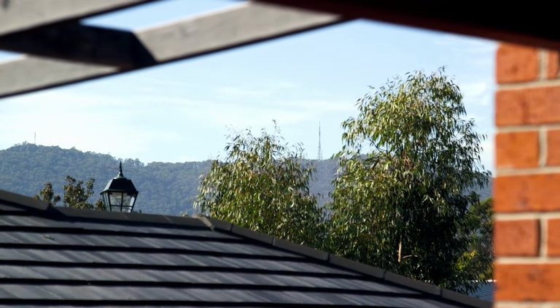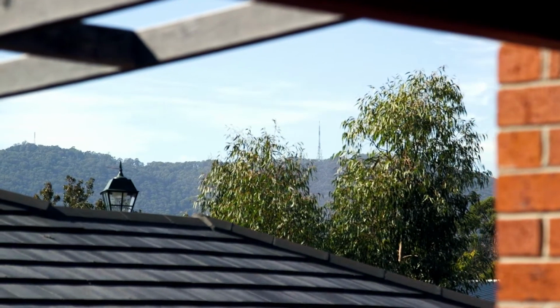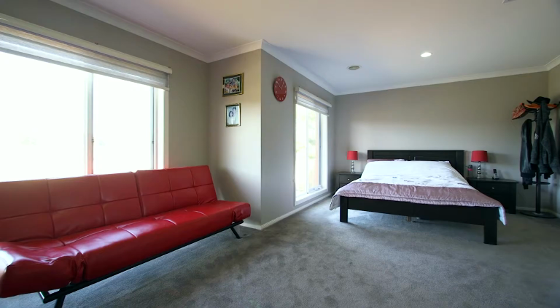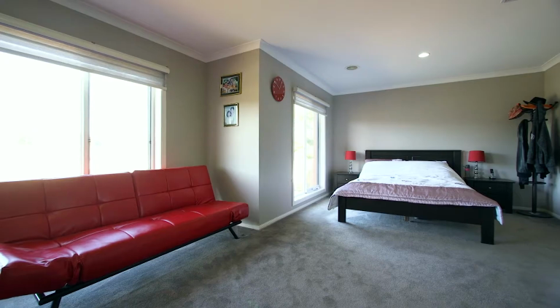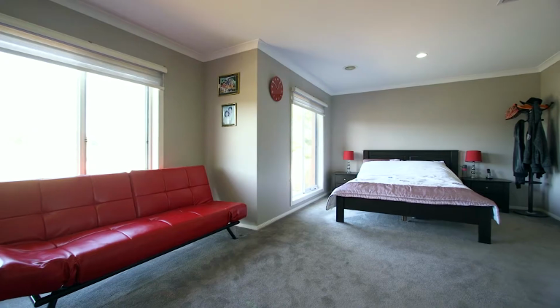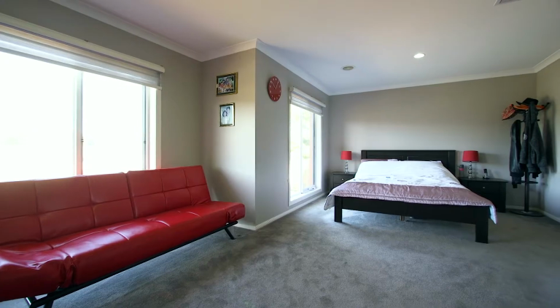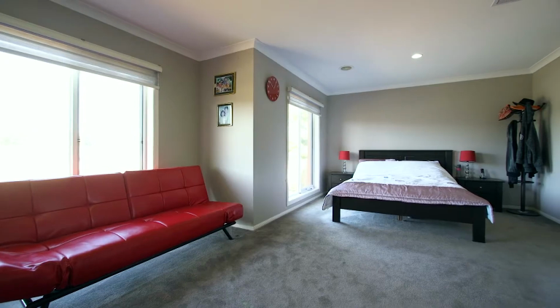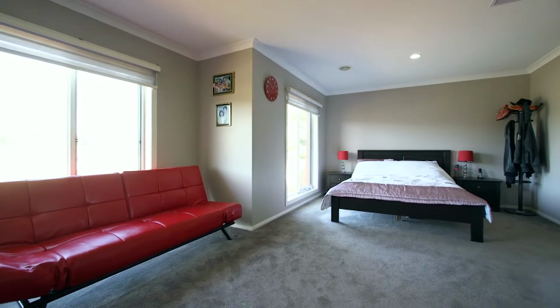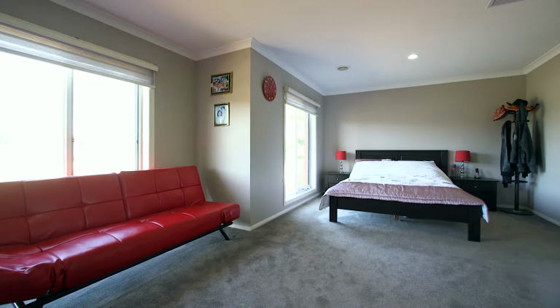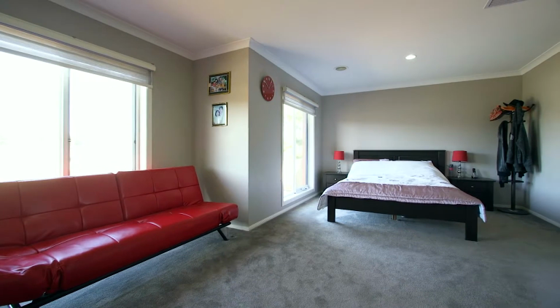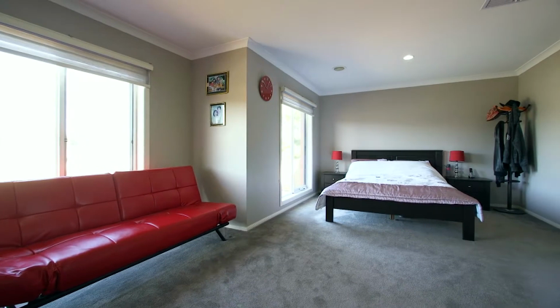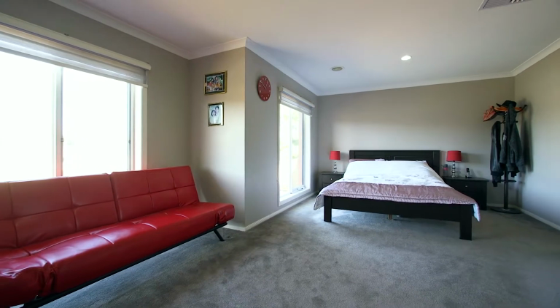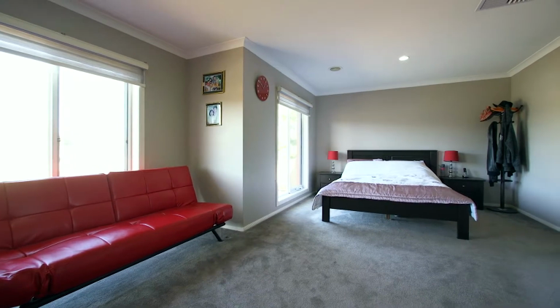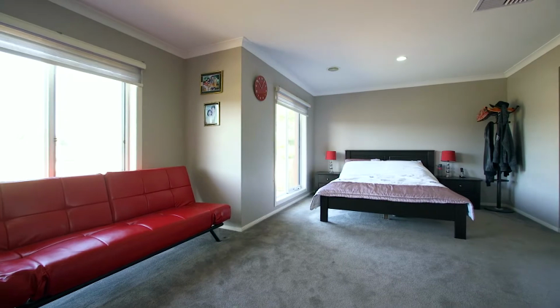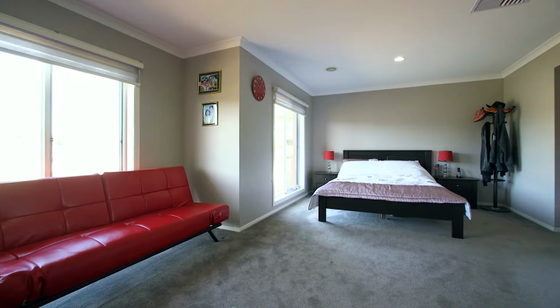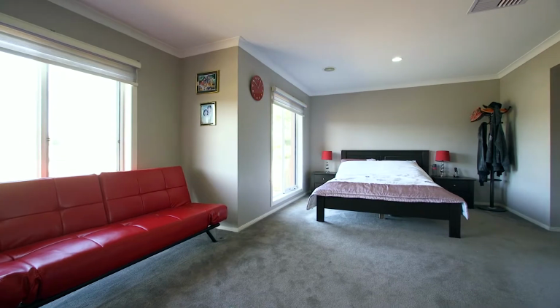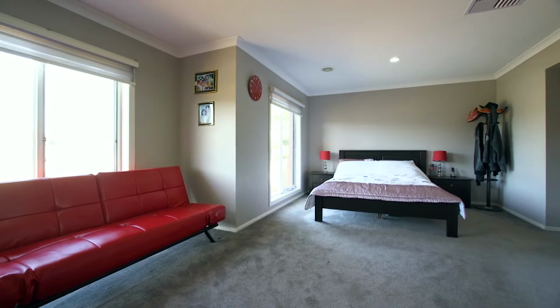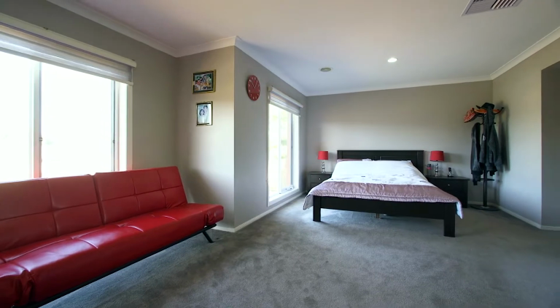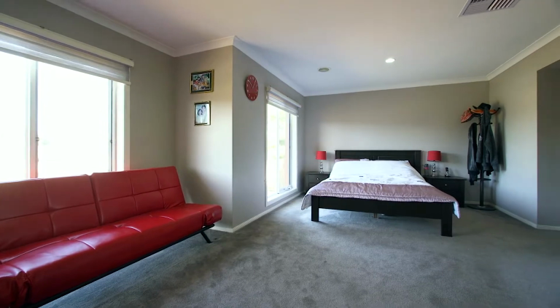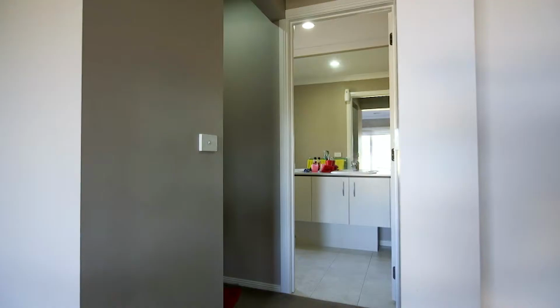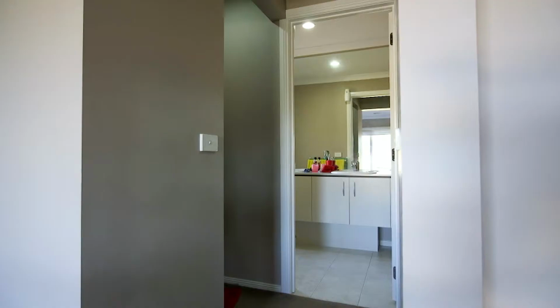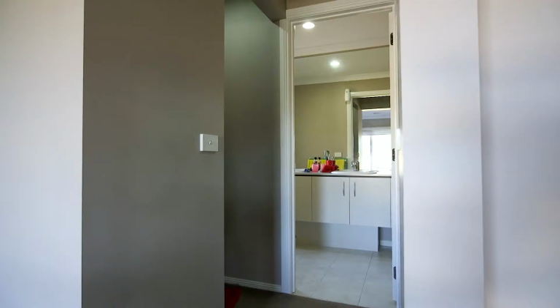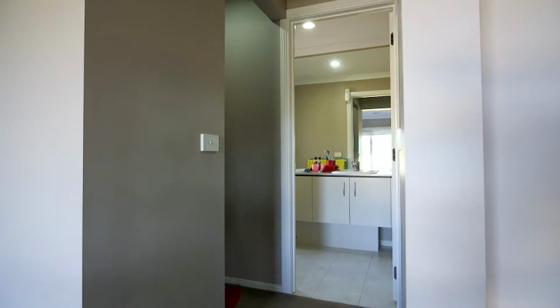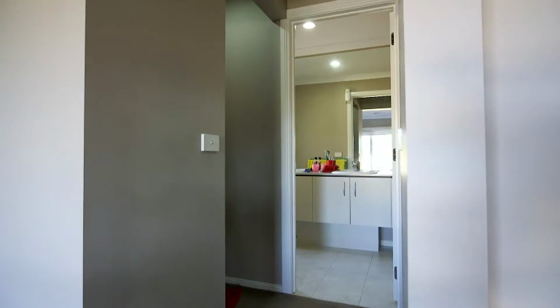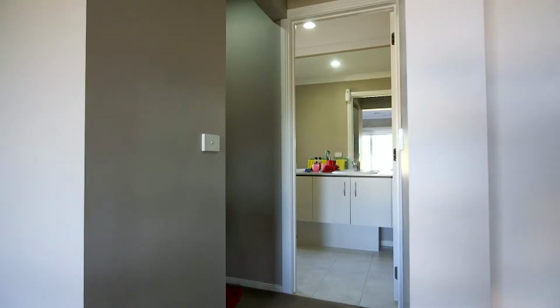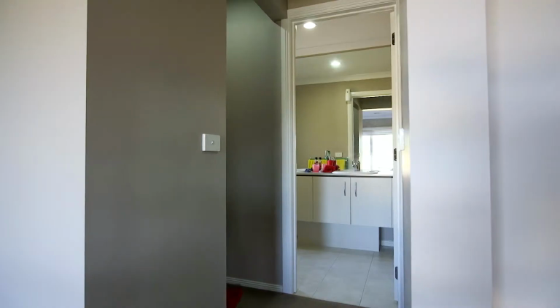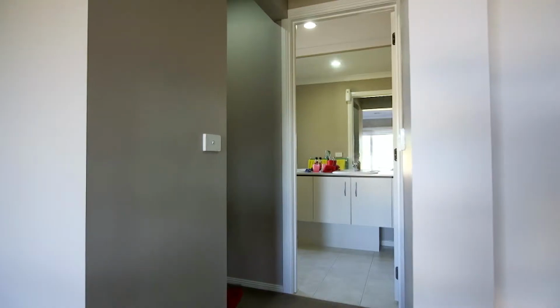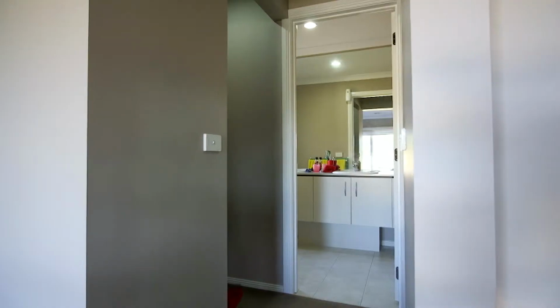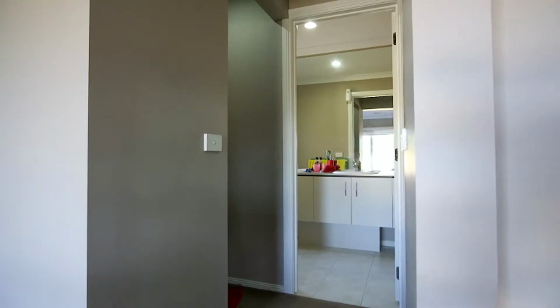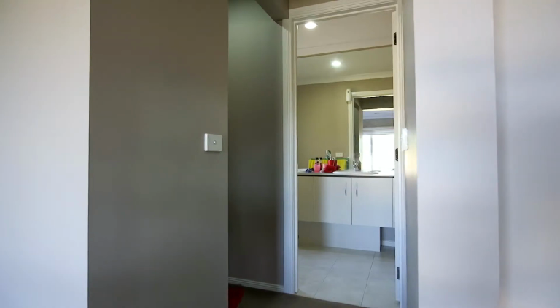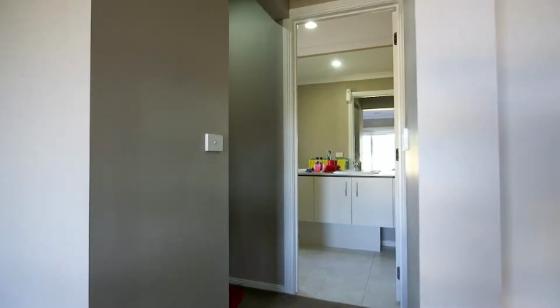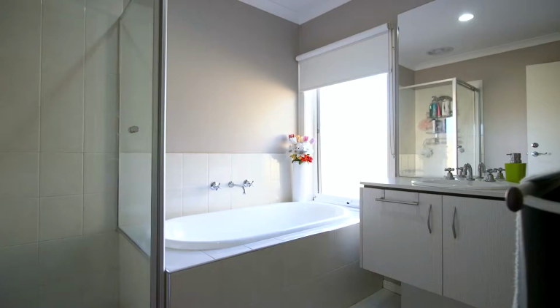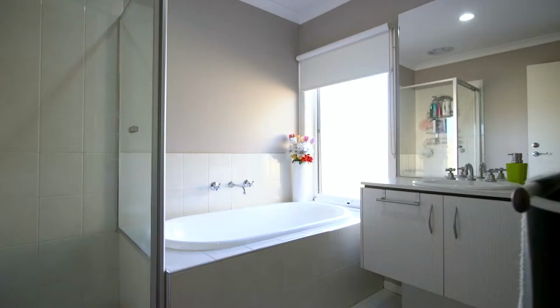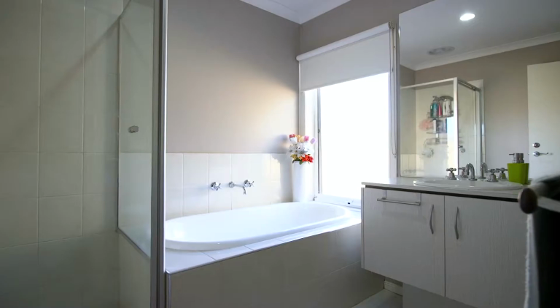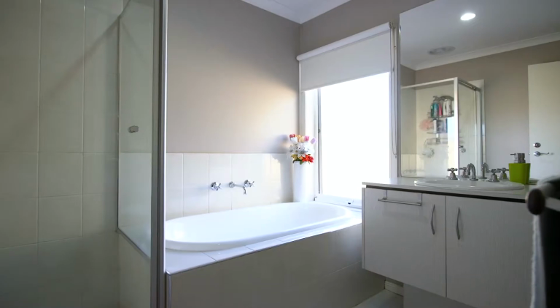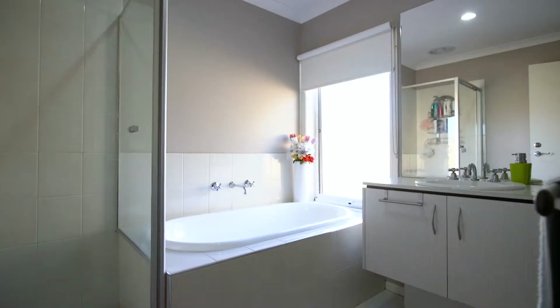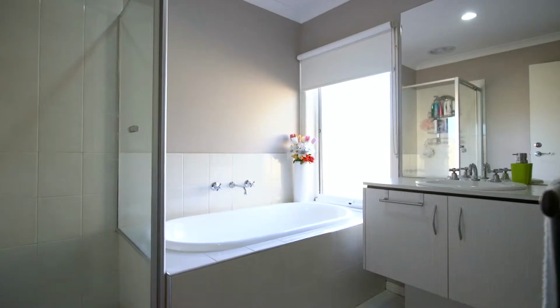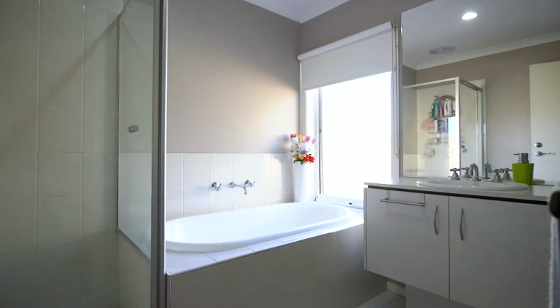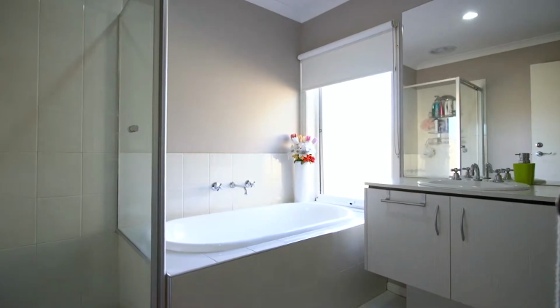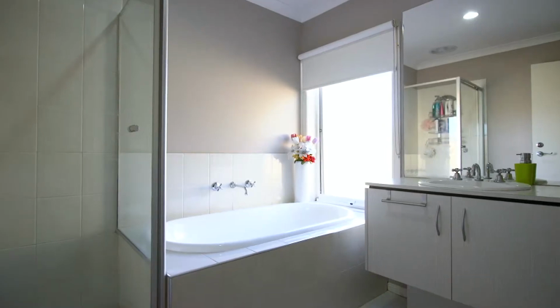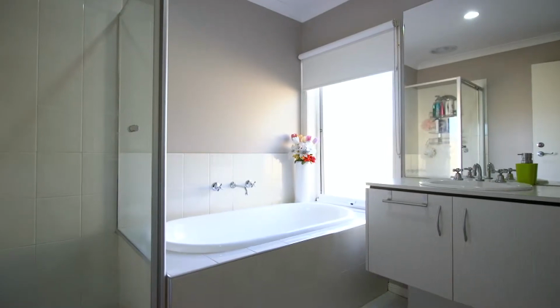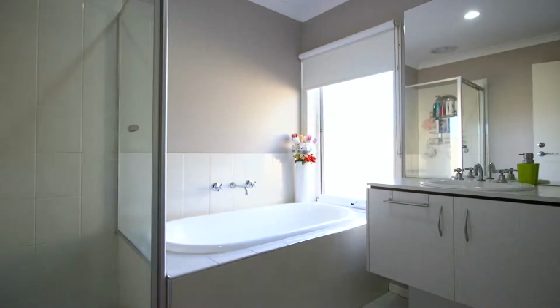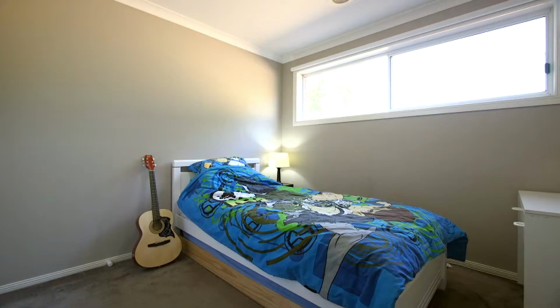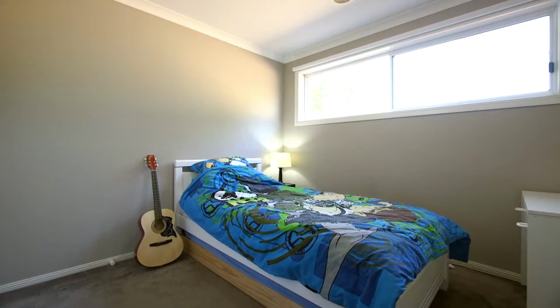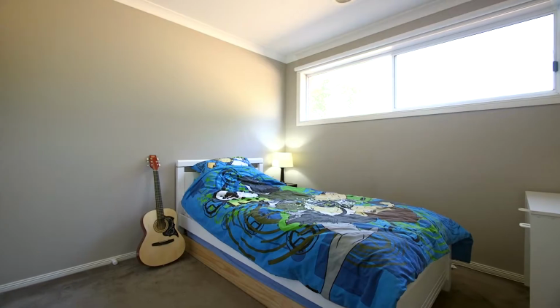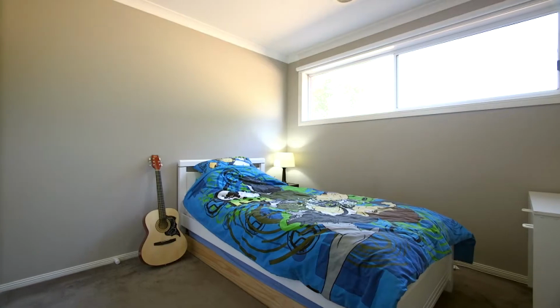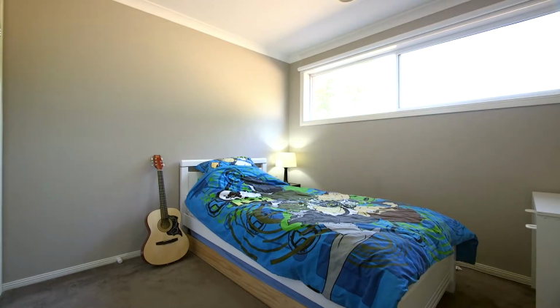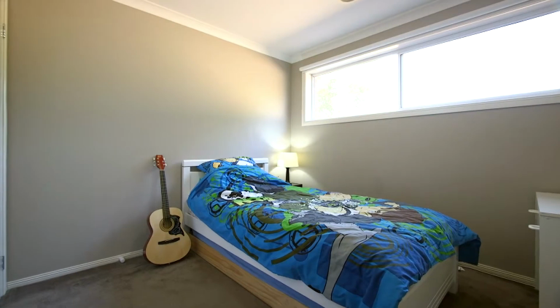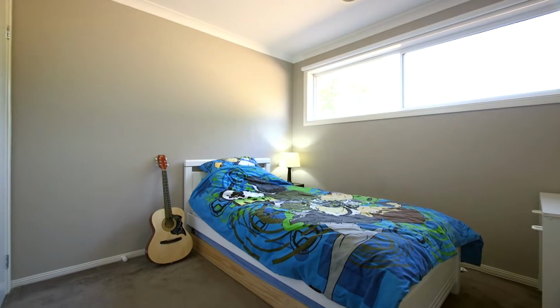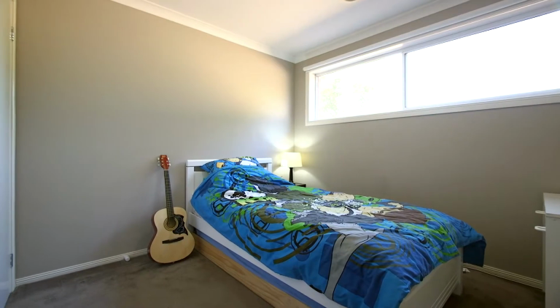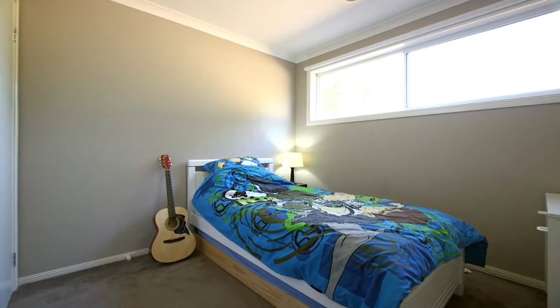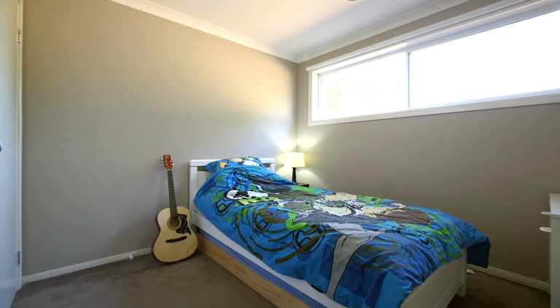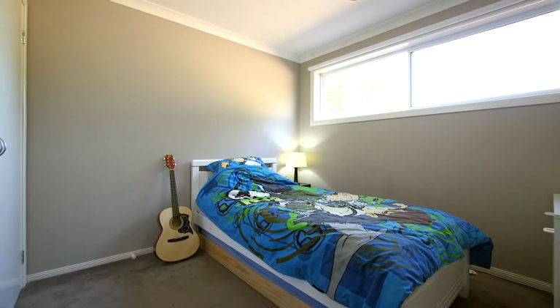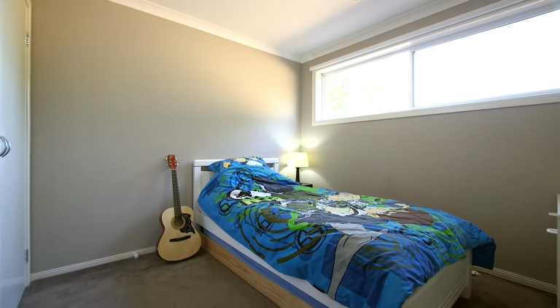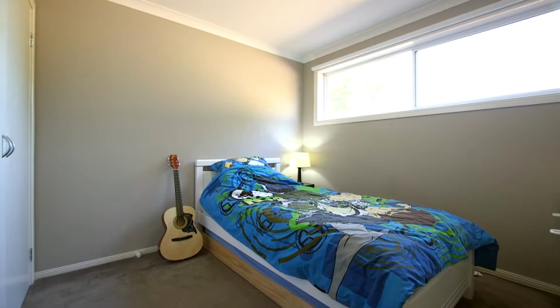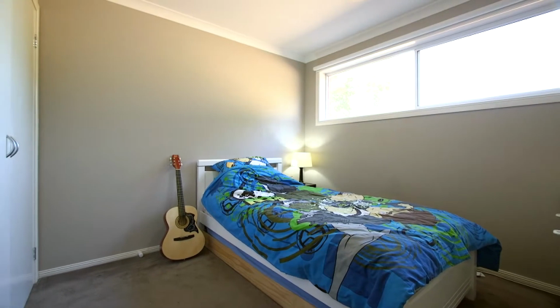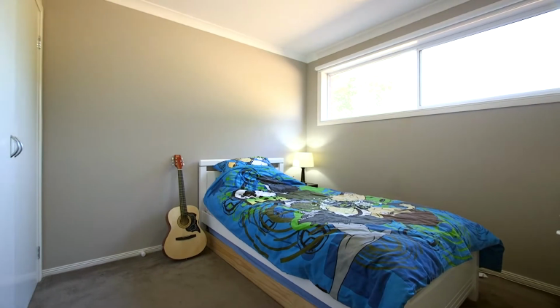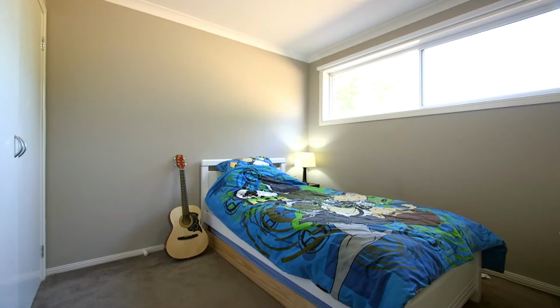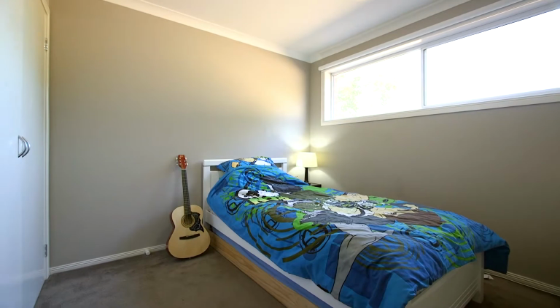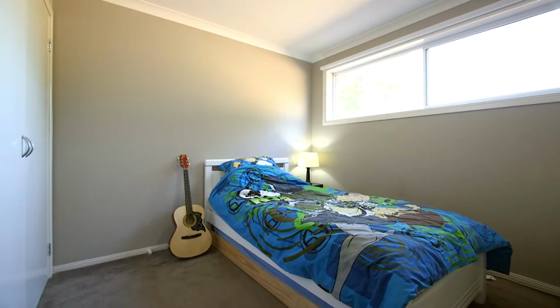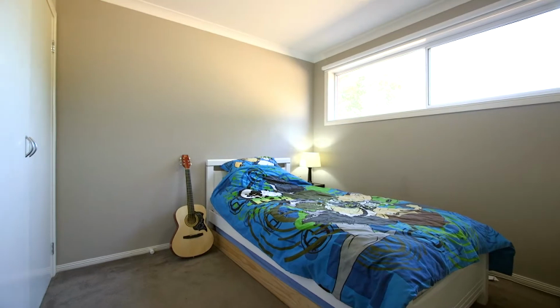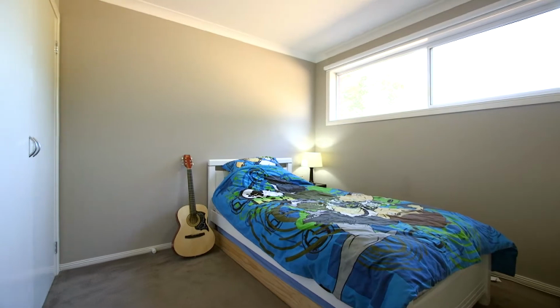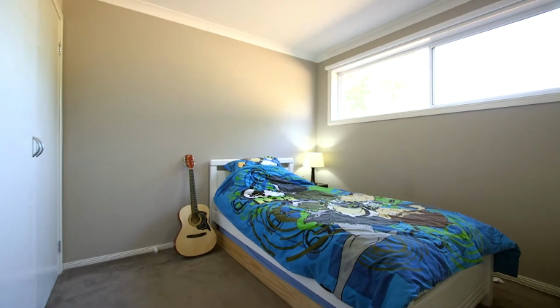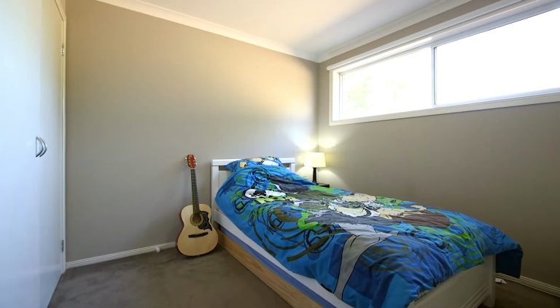A lavish master suite featuring his and hers walk-in robes and ensuite, while the three remaining bedrooms all feature built-in robes.